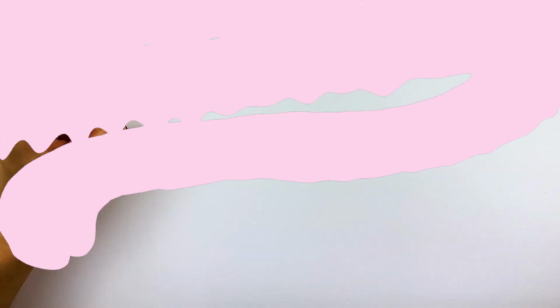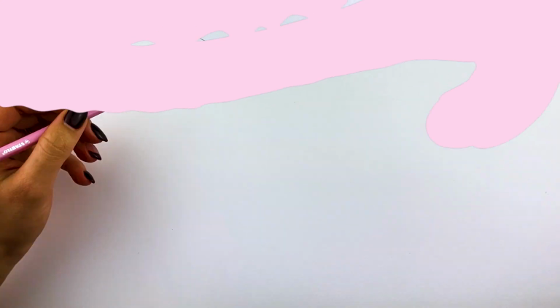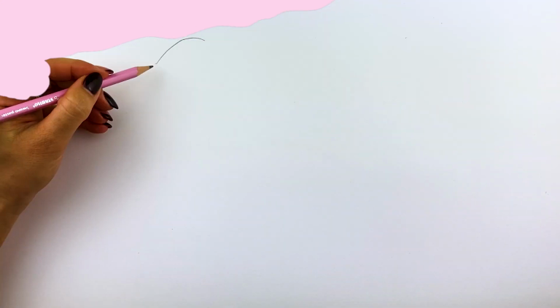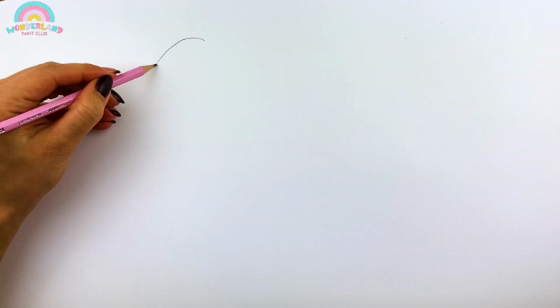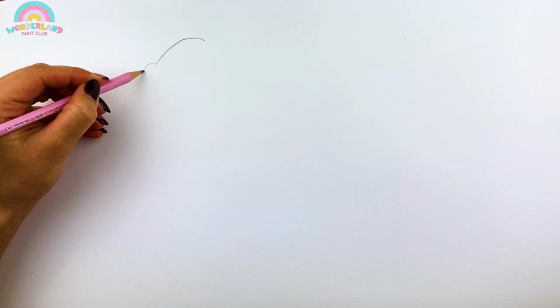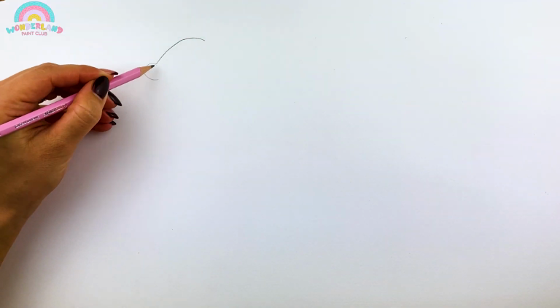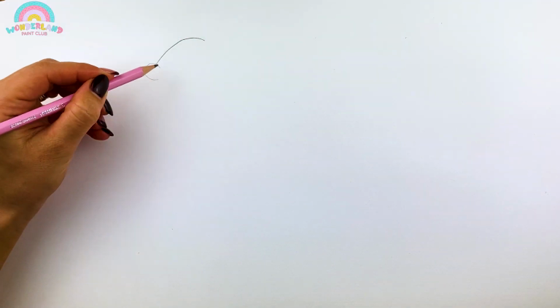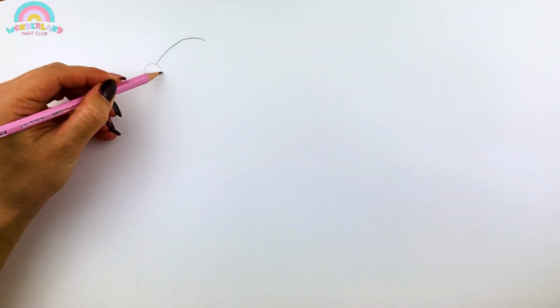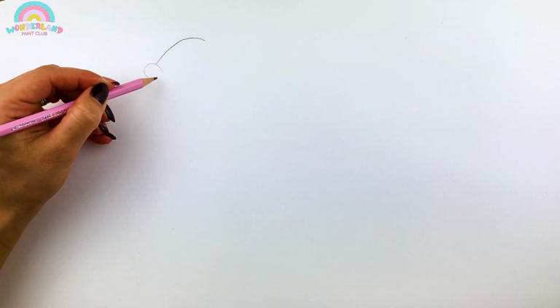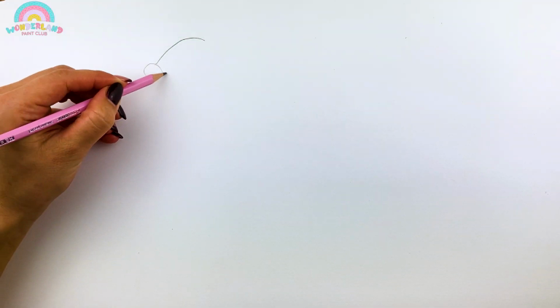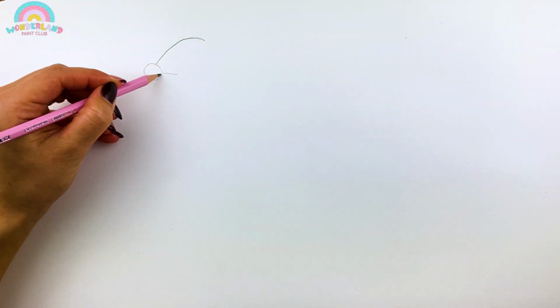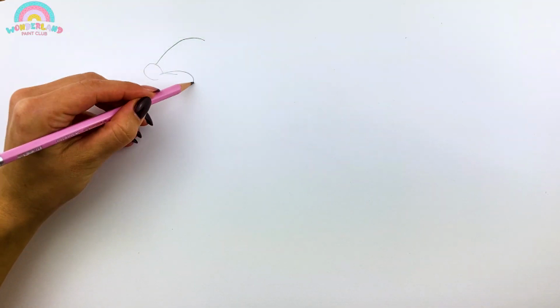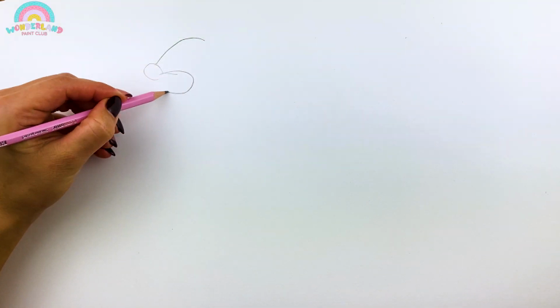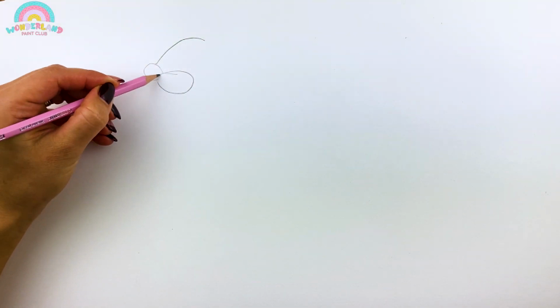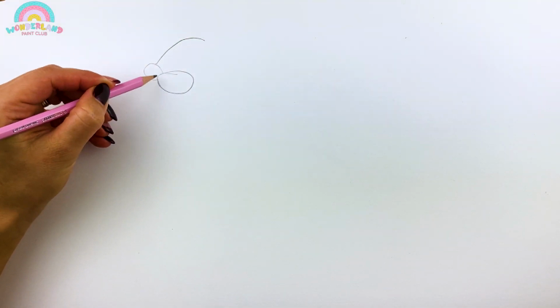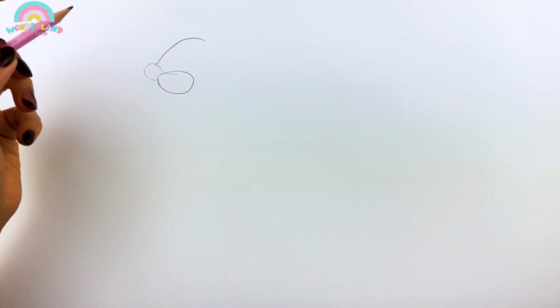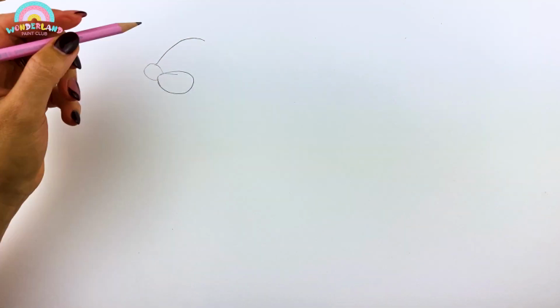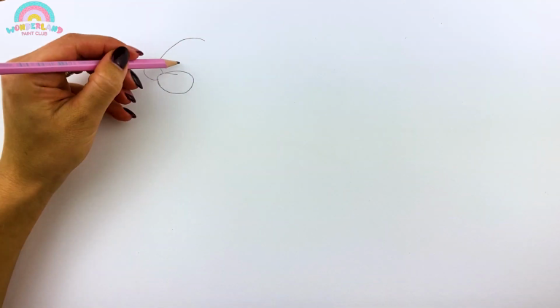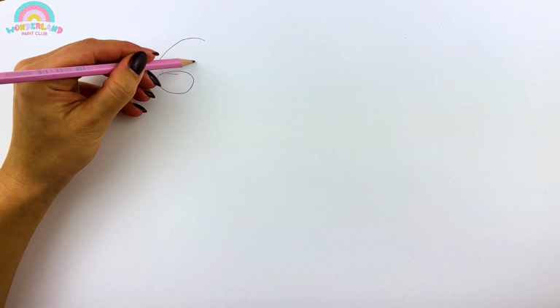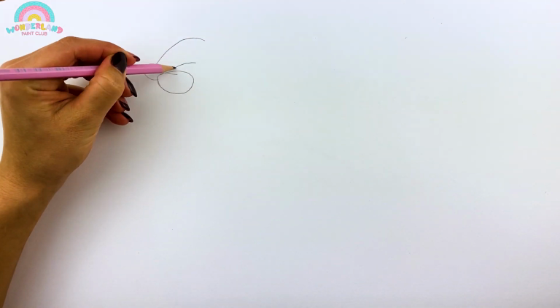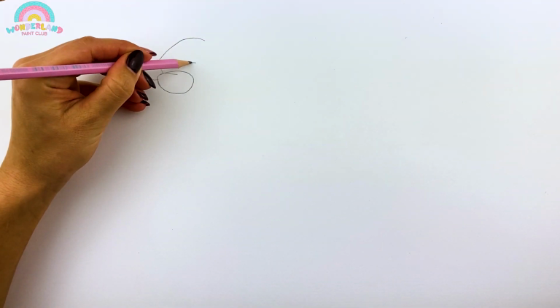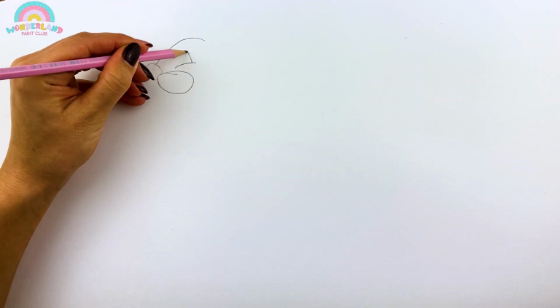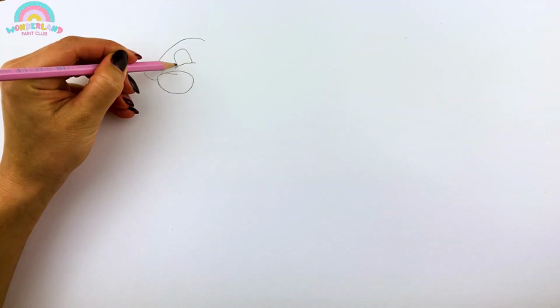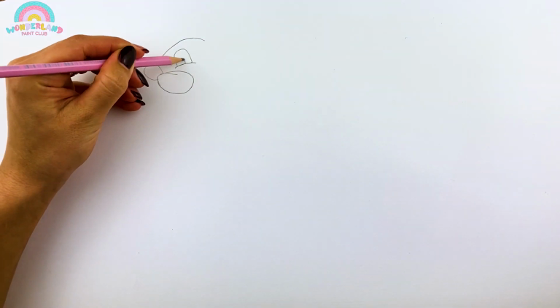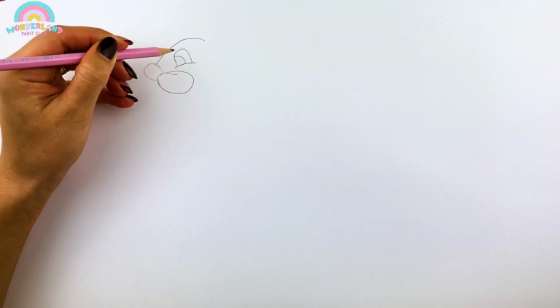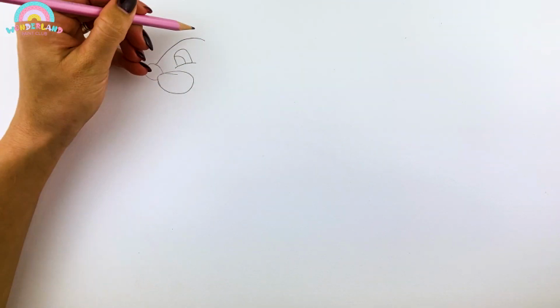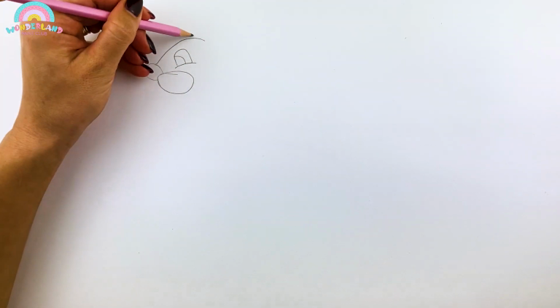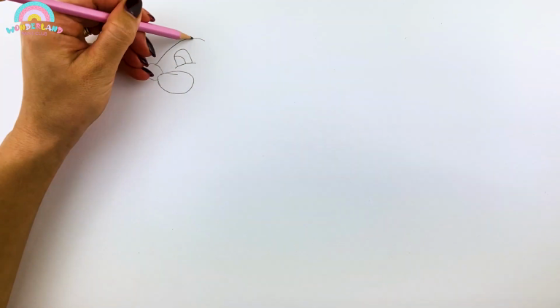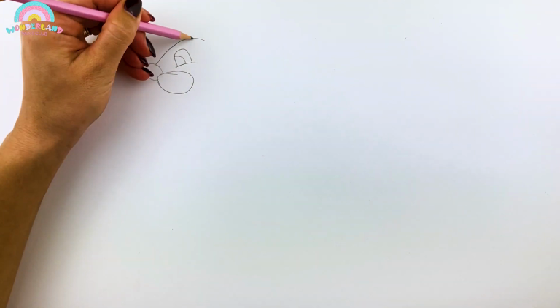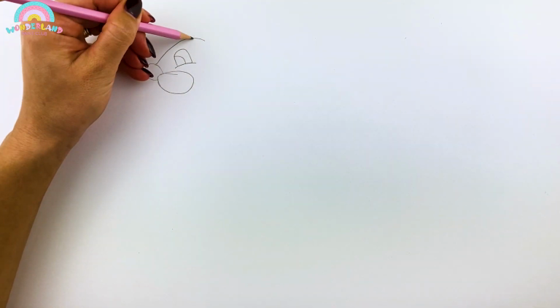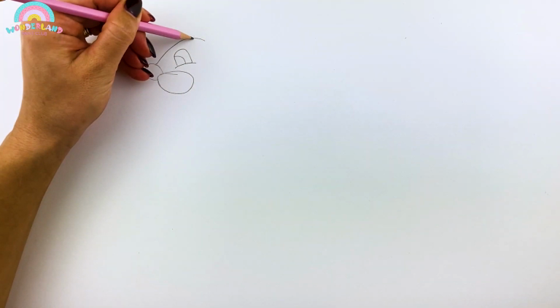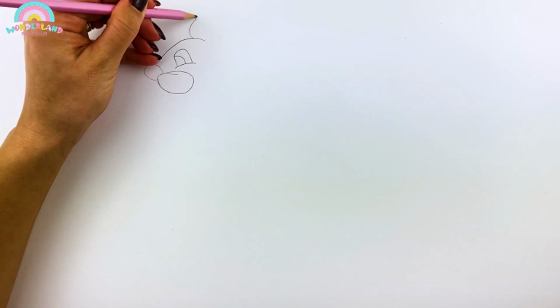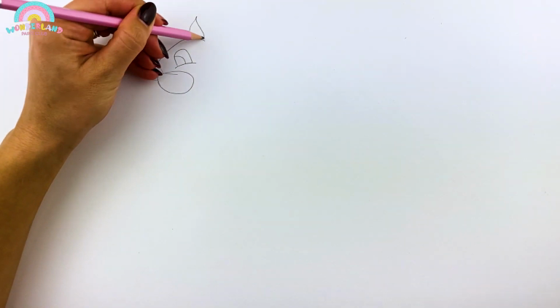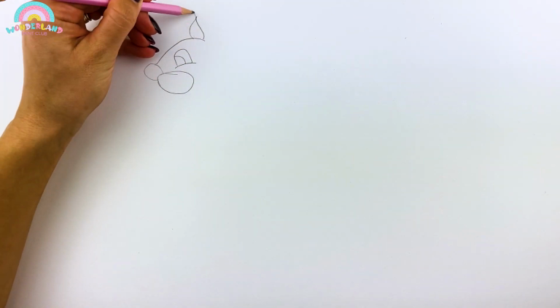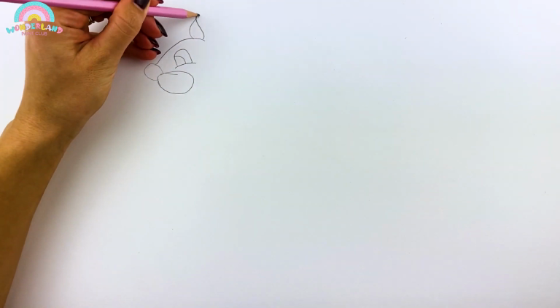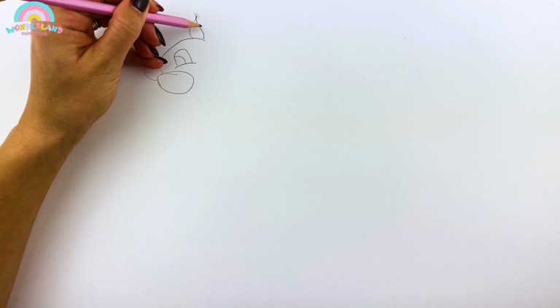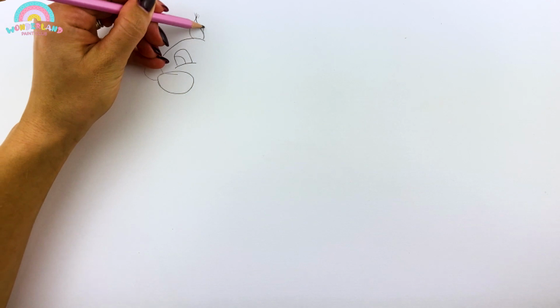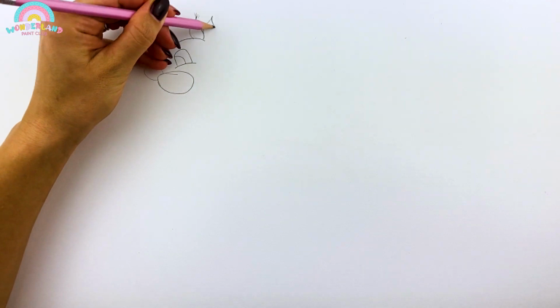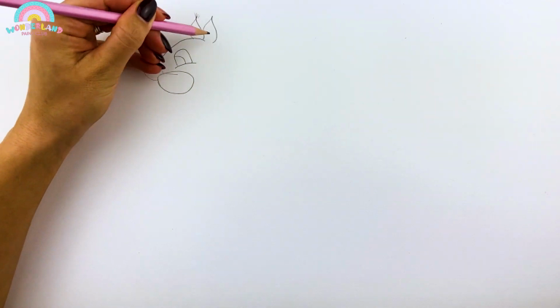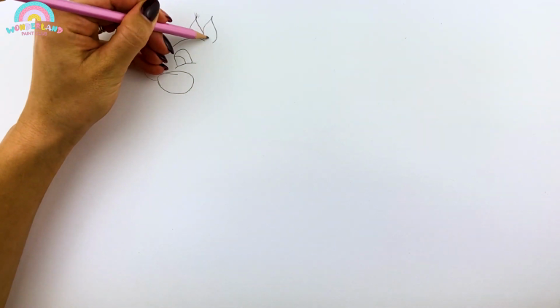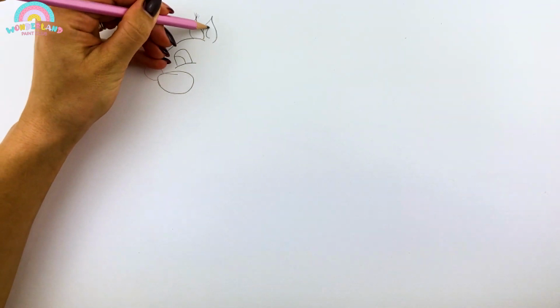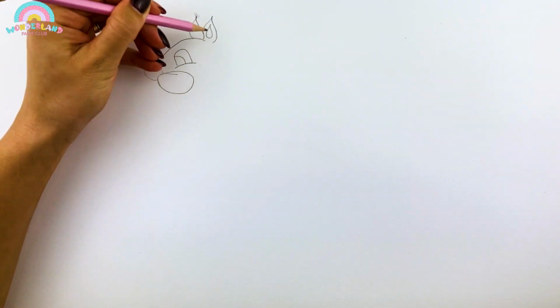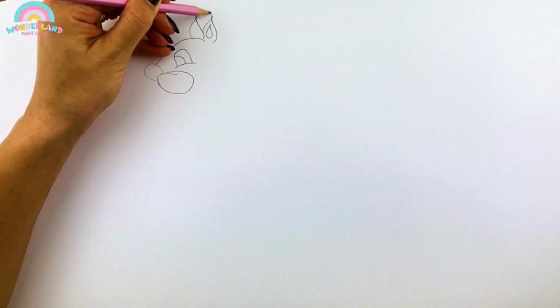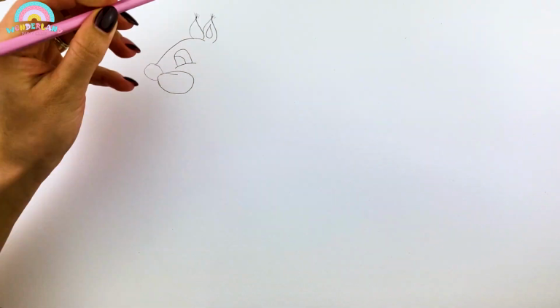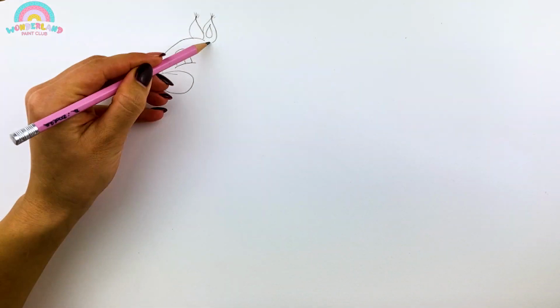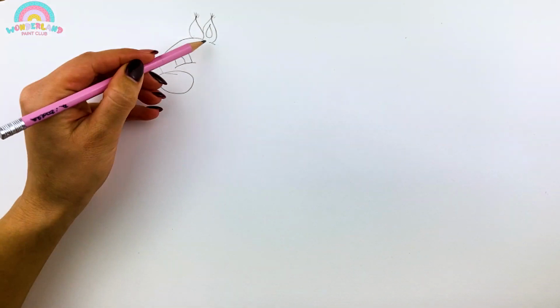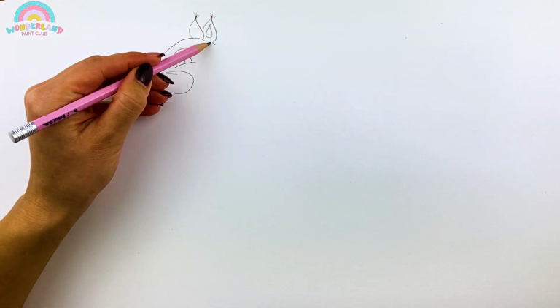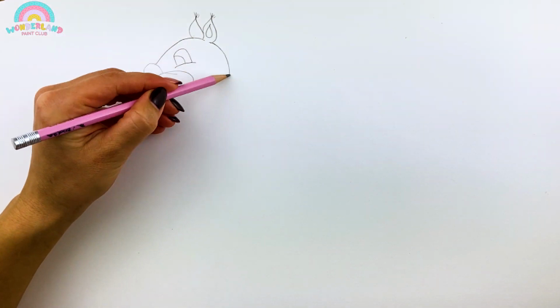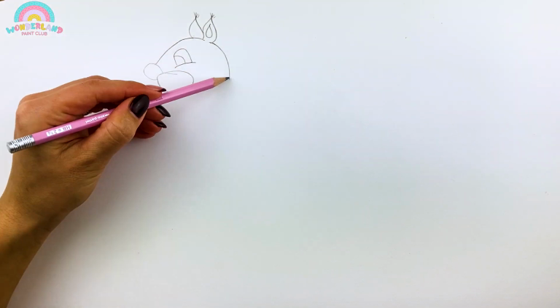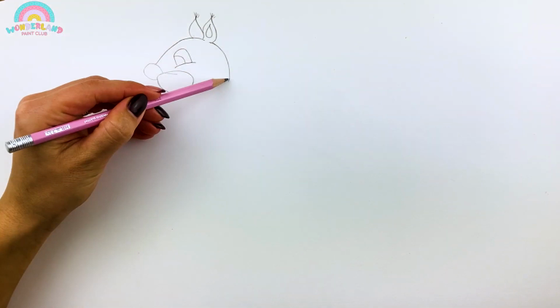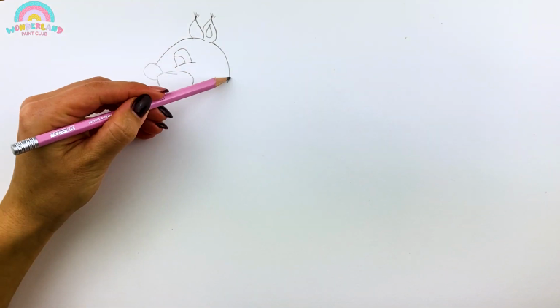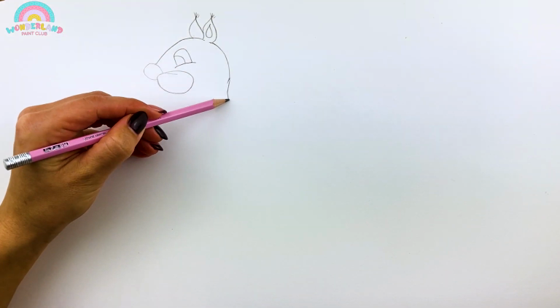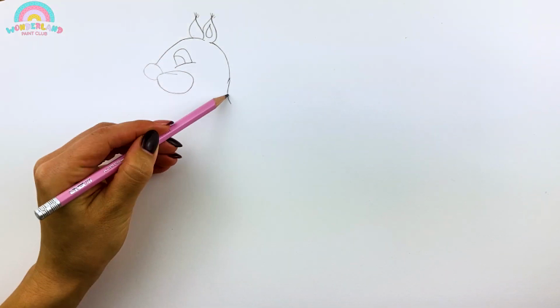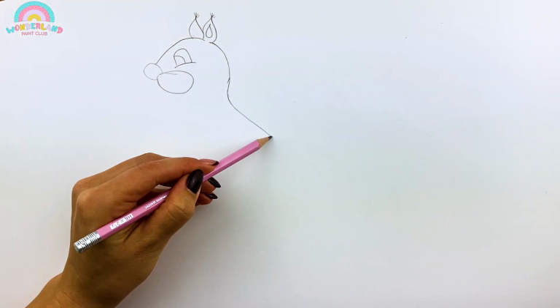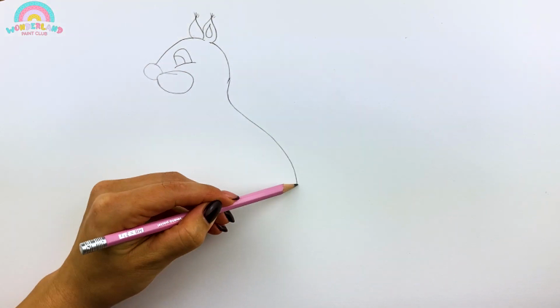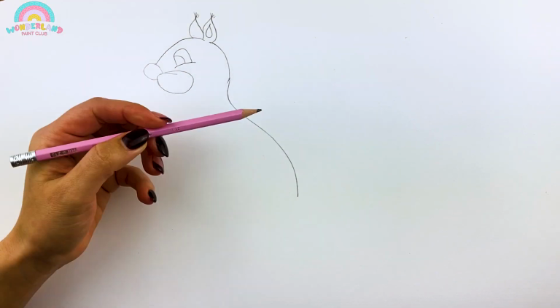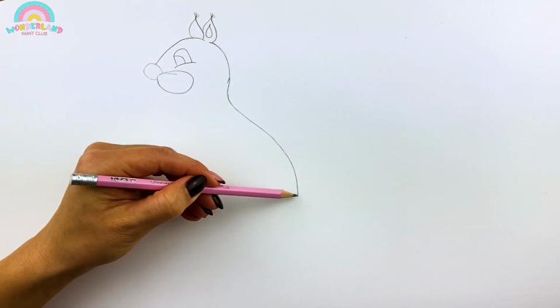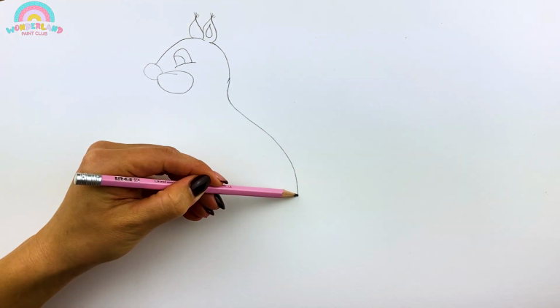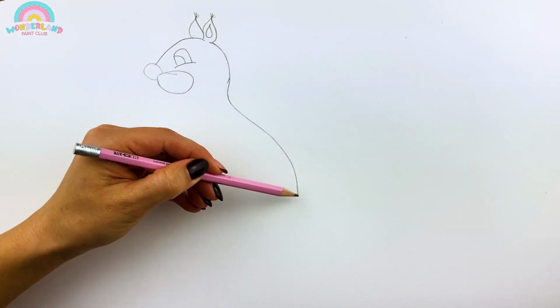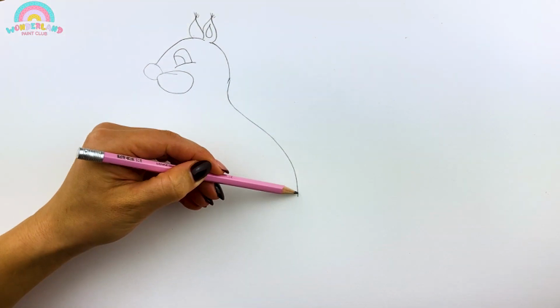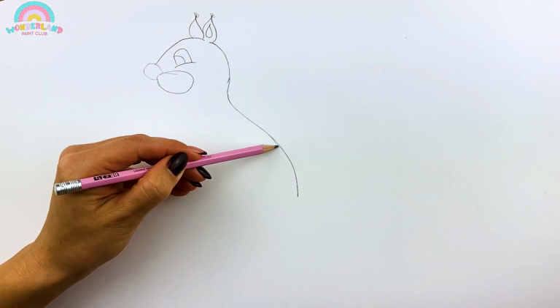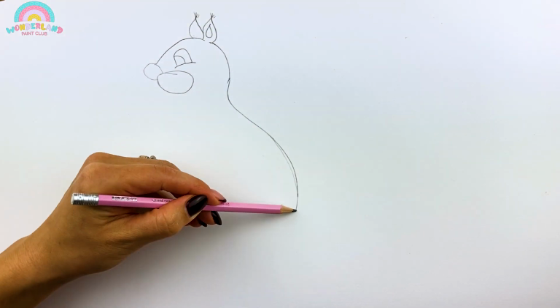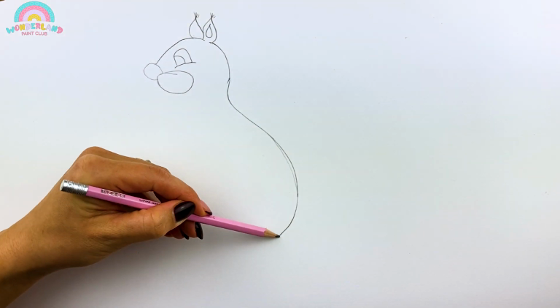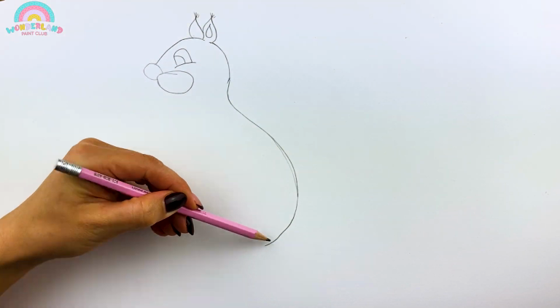At first, draw a sketch with a pencil. Look at that perky little nose! So cute!